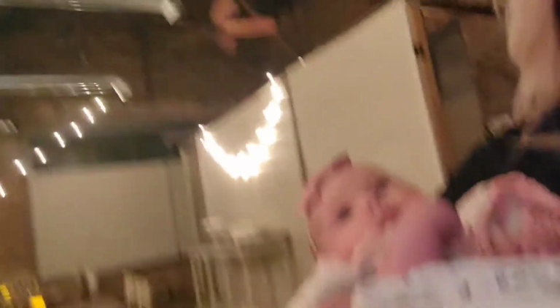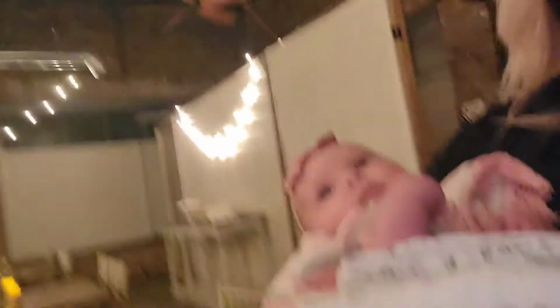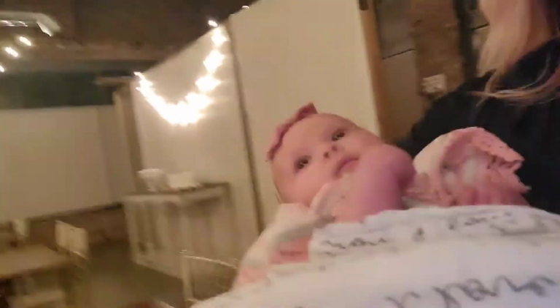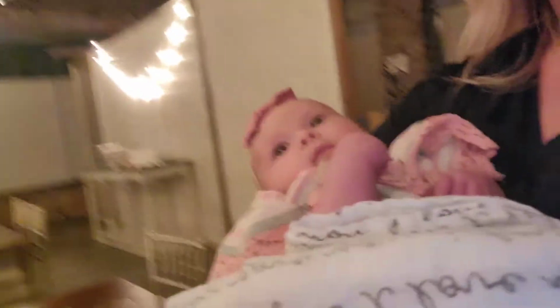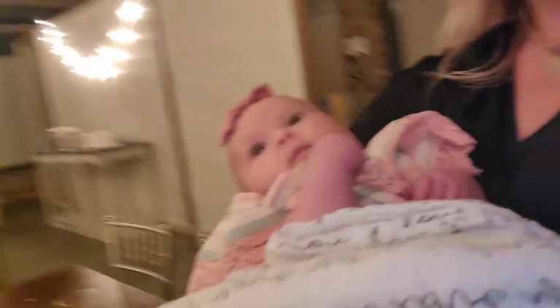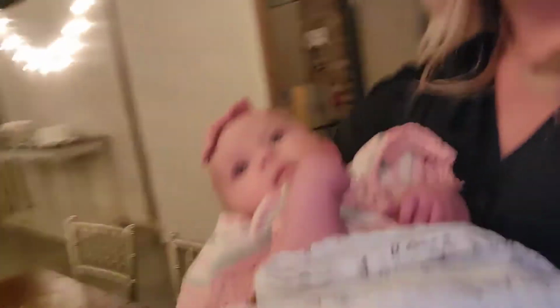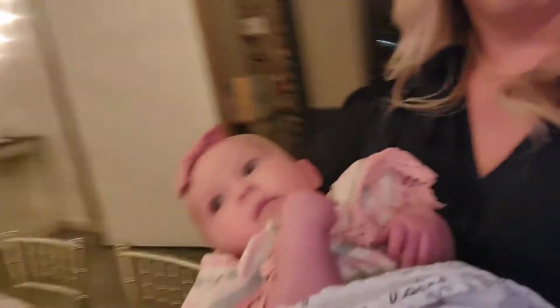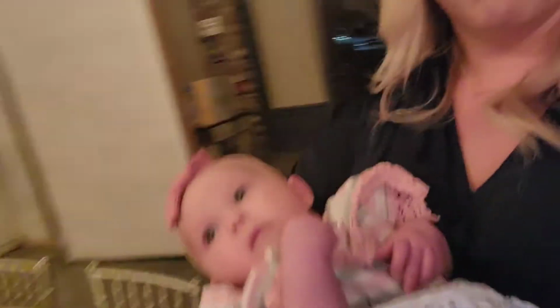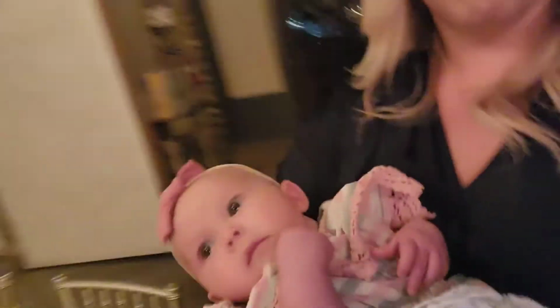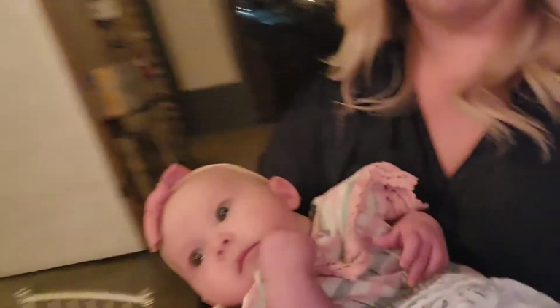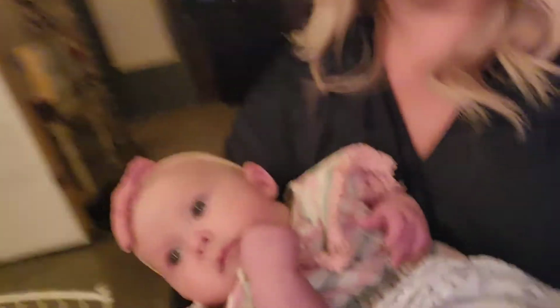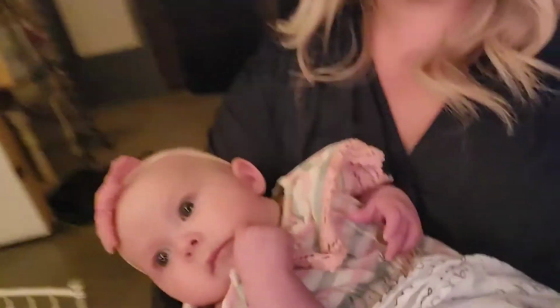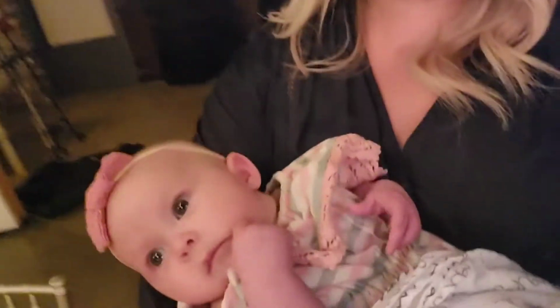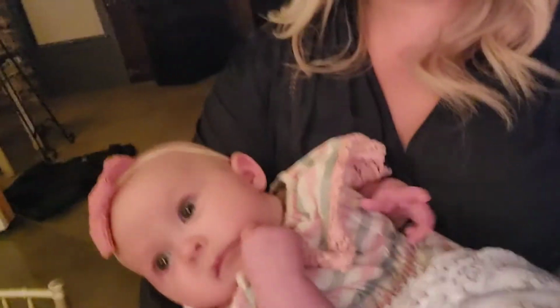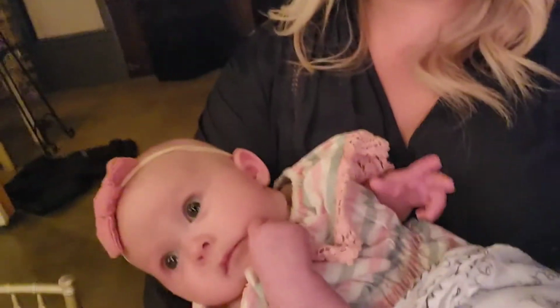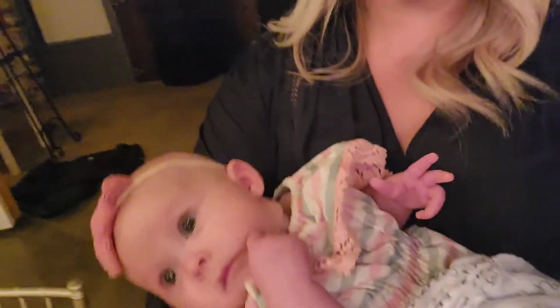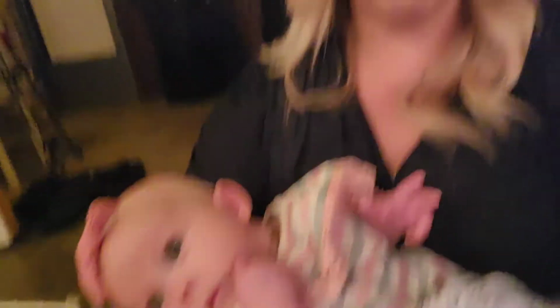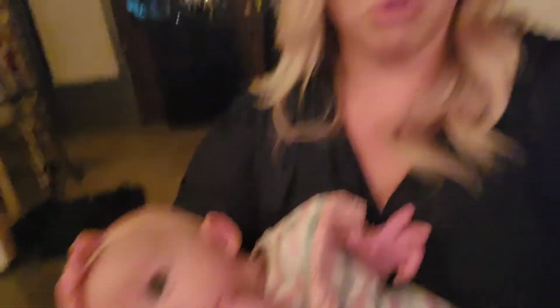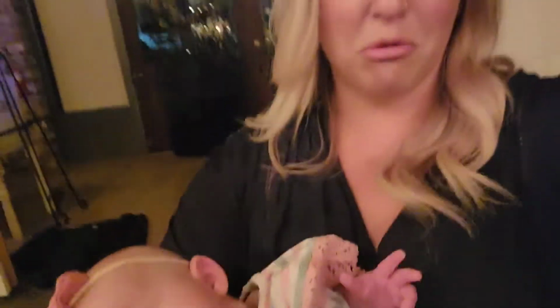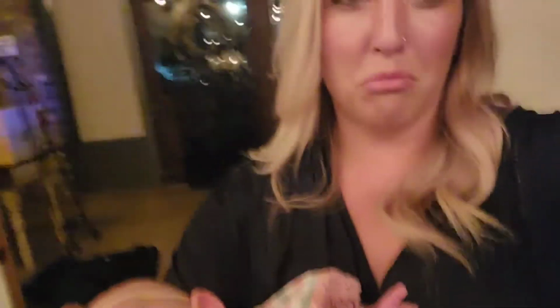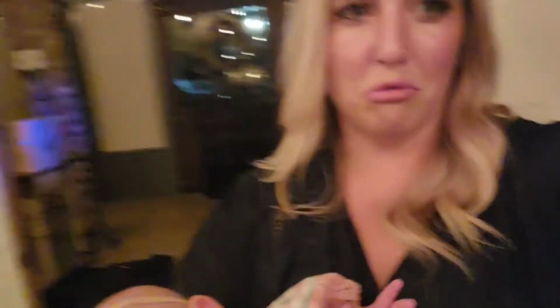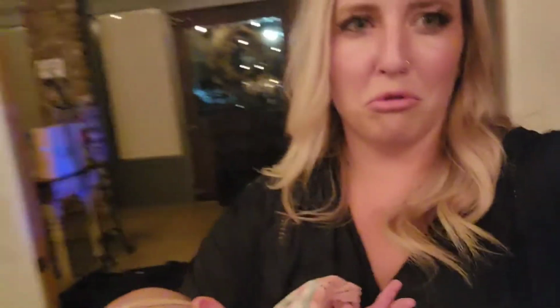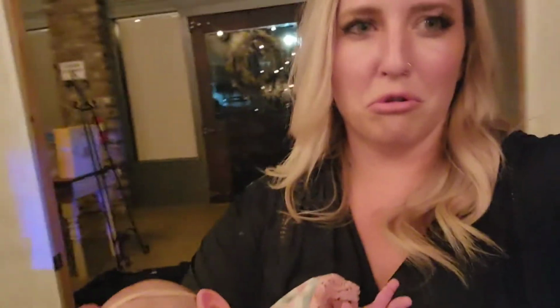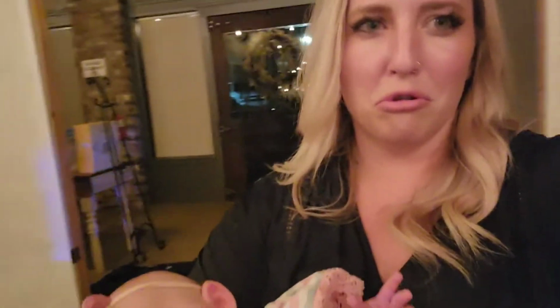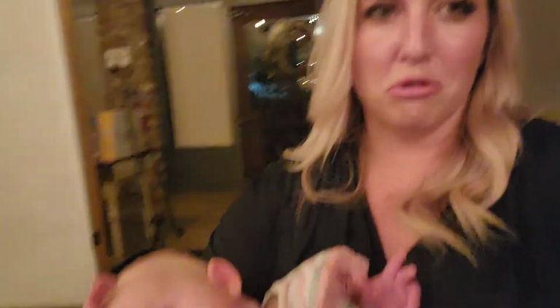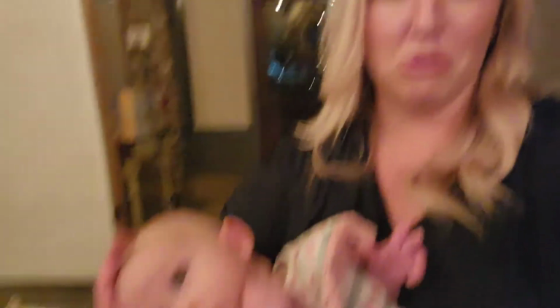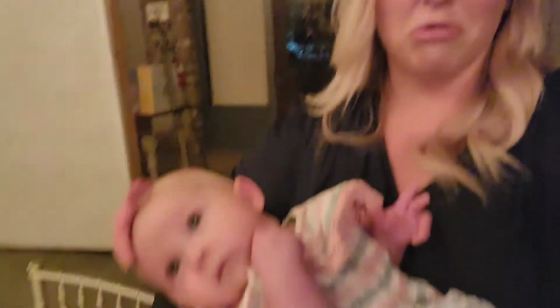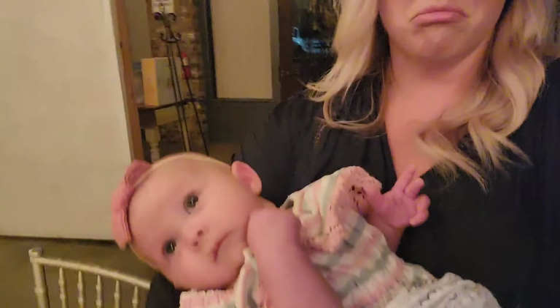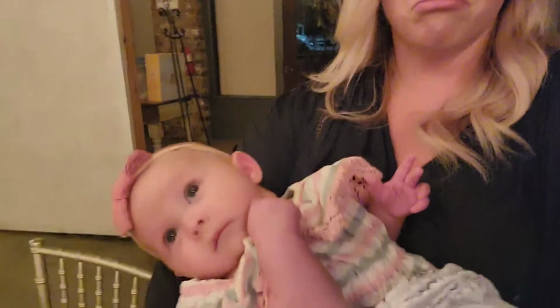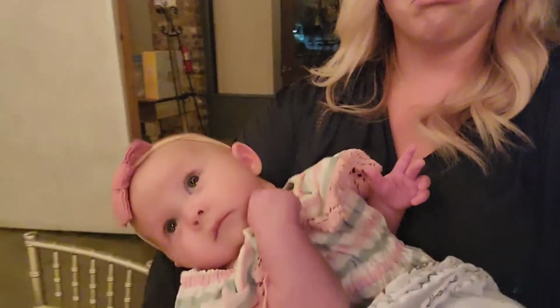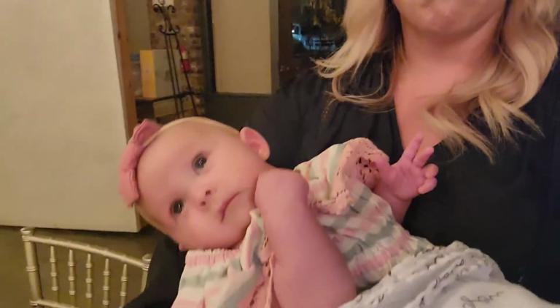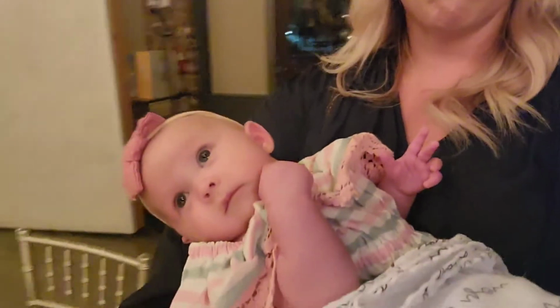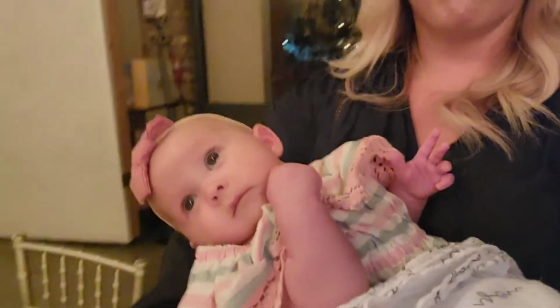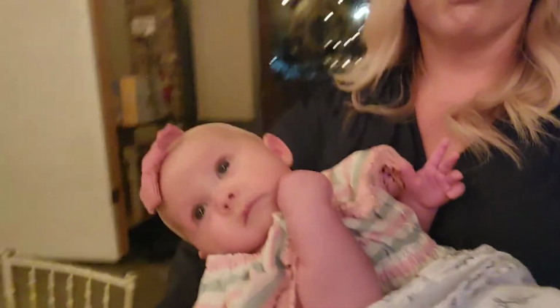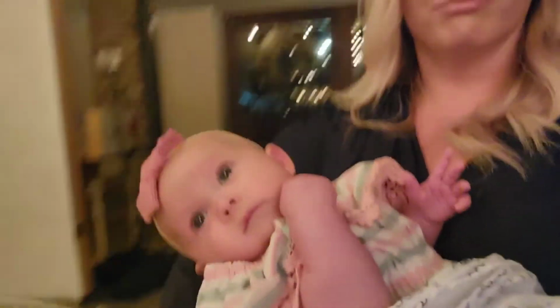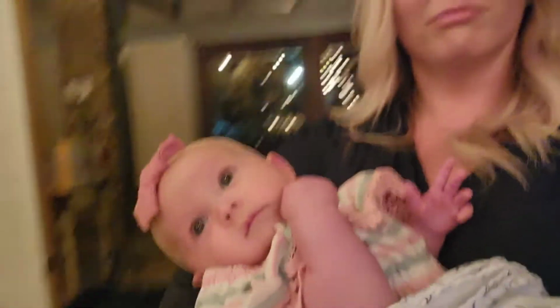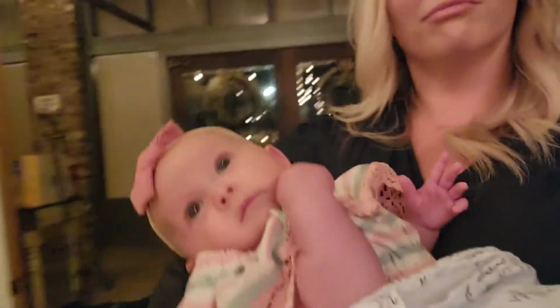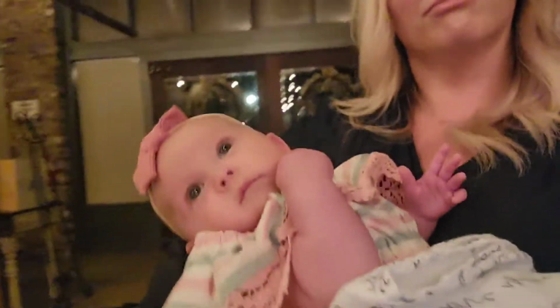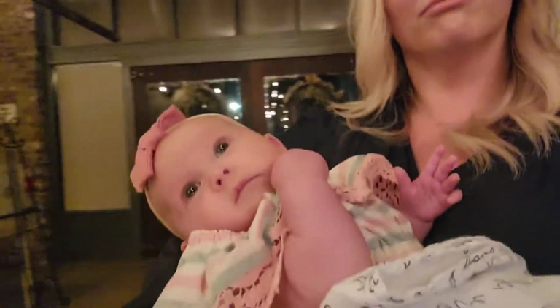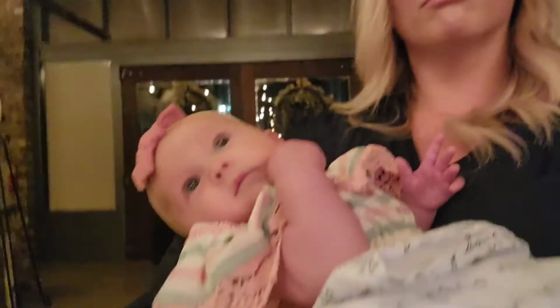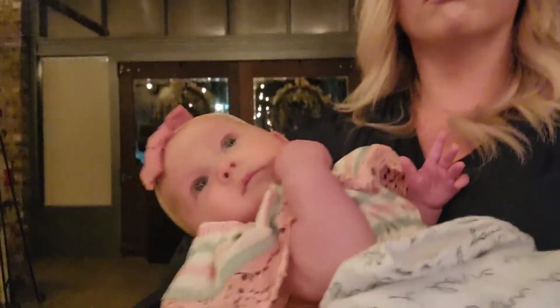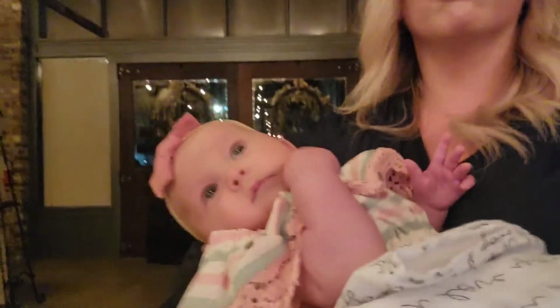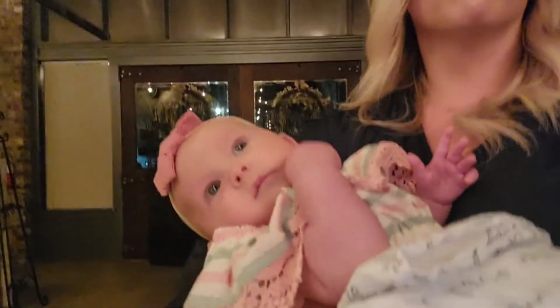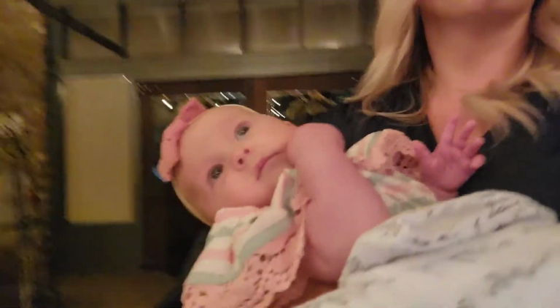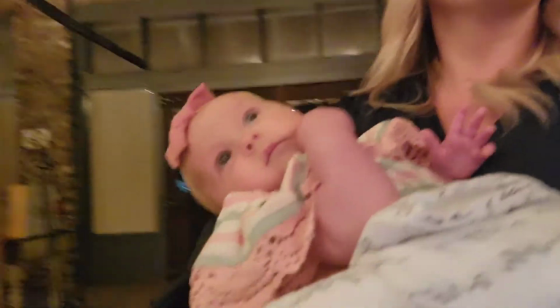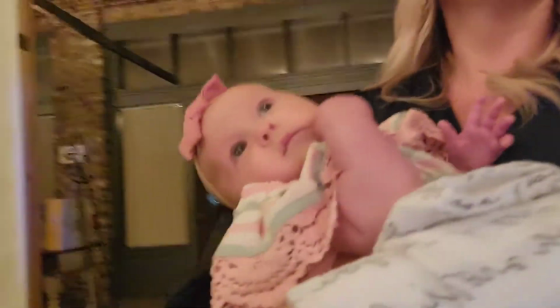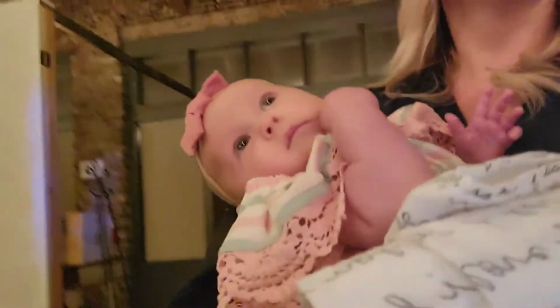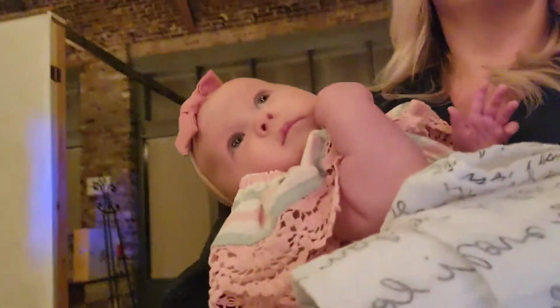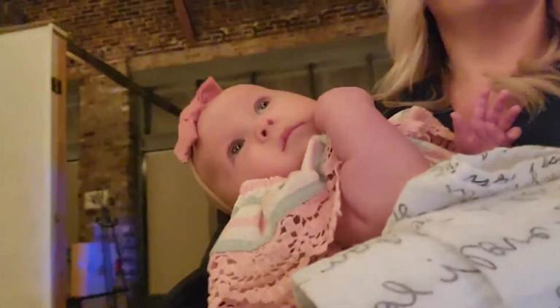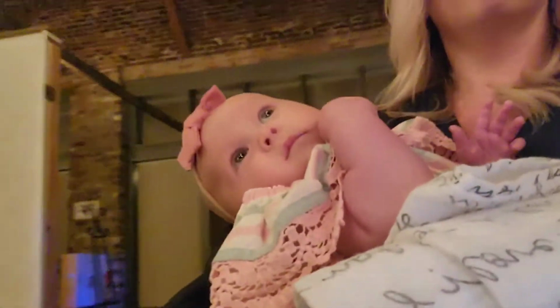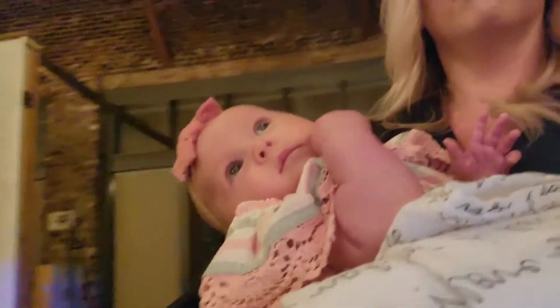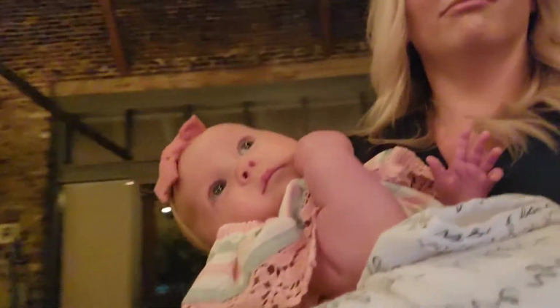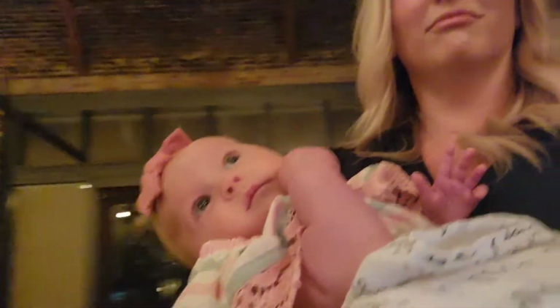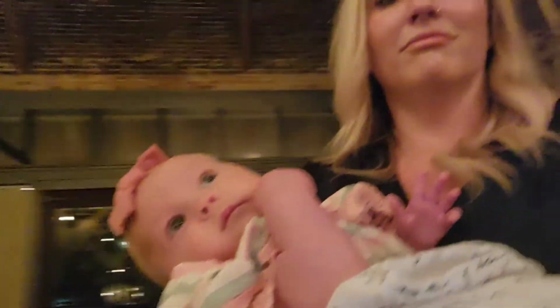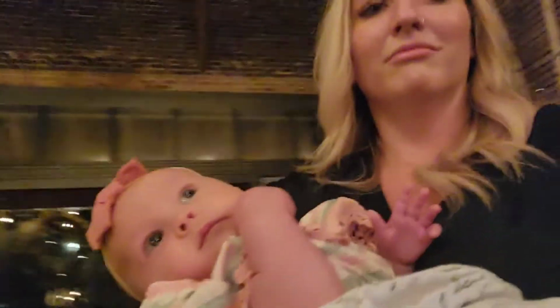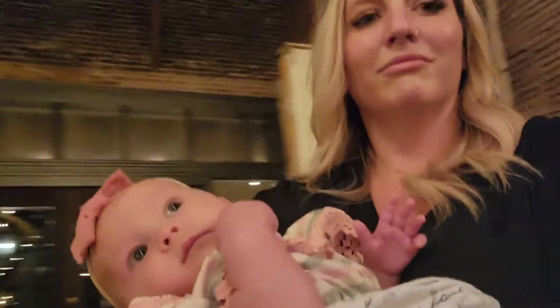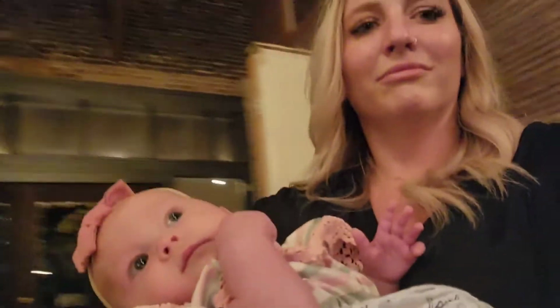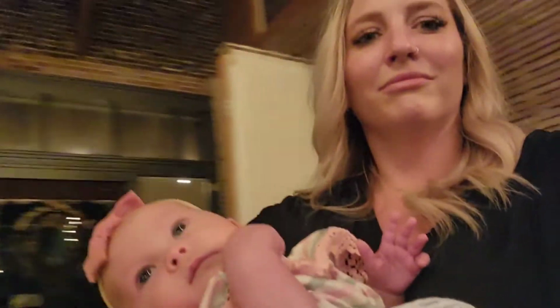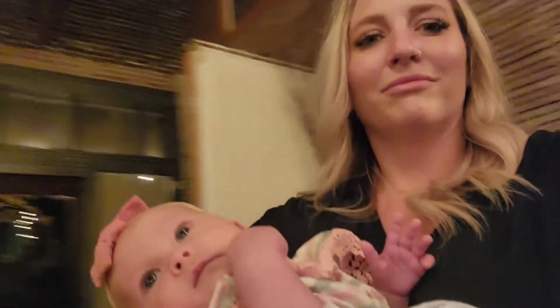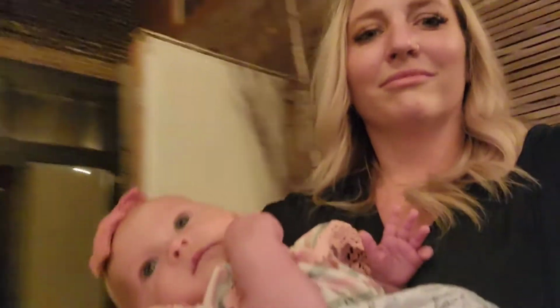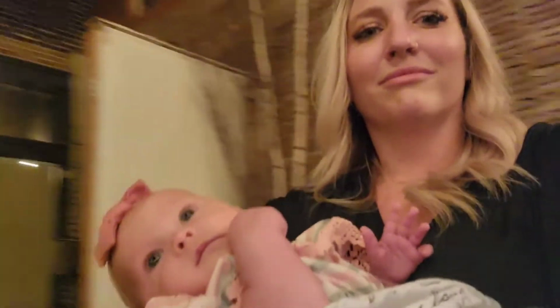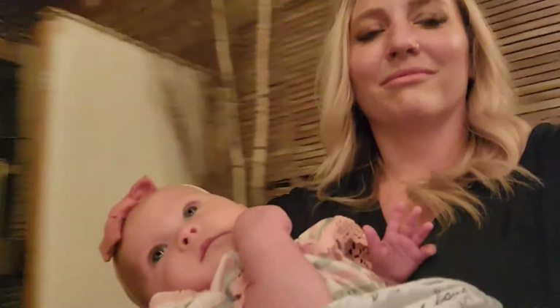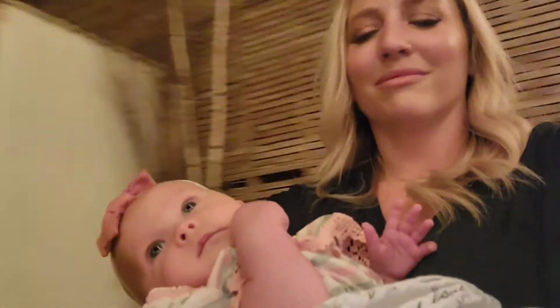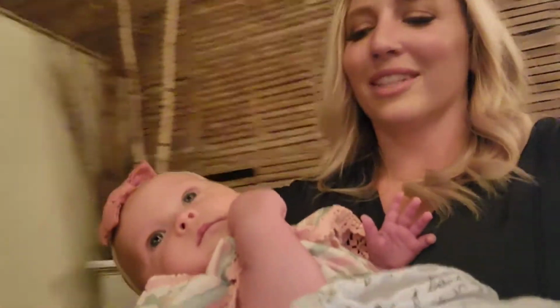If you ever ask me to hold your baby so you can dance as a couple on the dance floor, the answer is 1,000% YES!